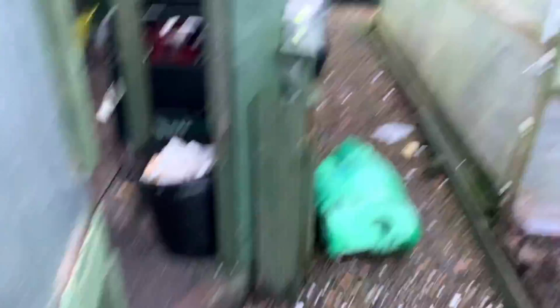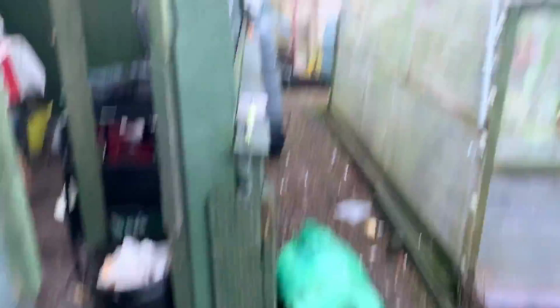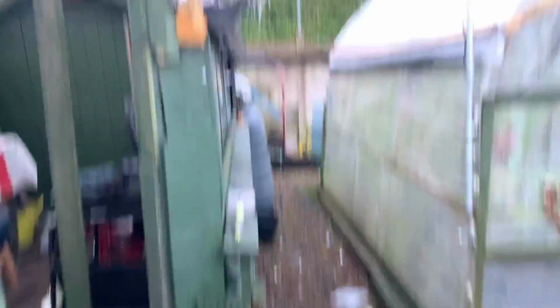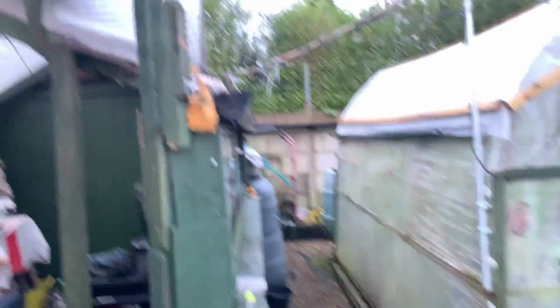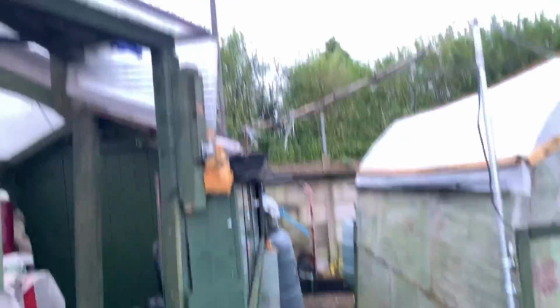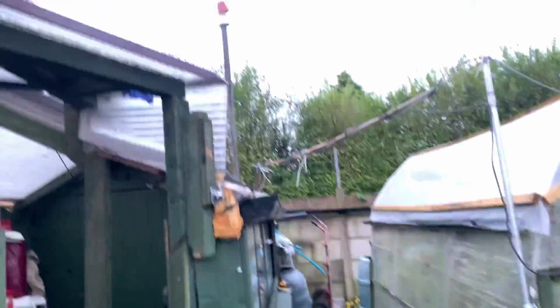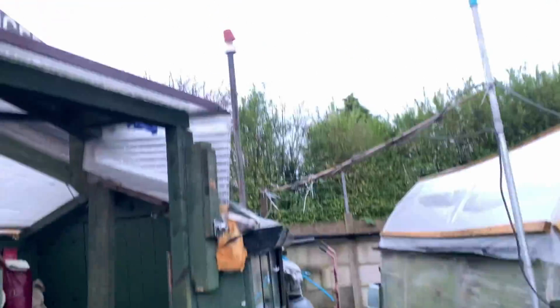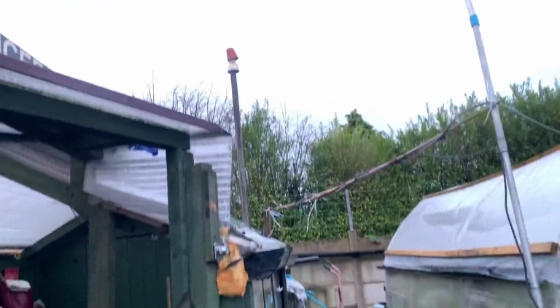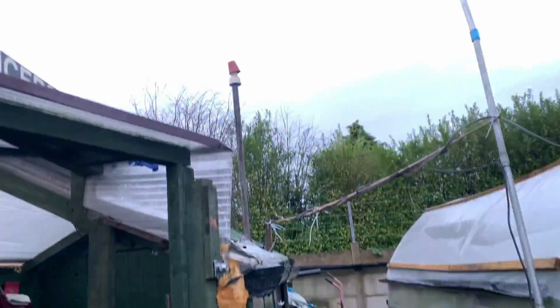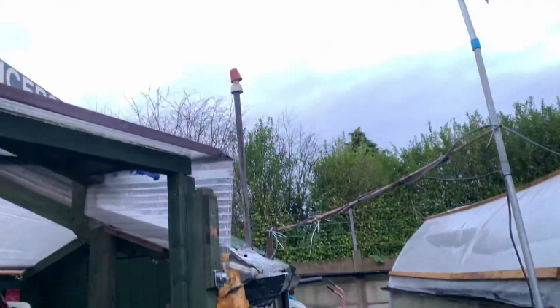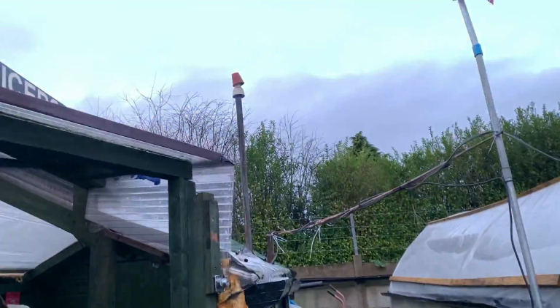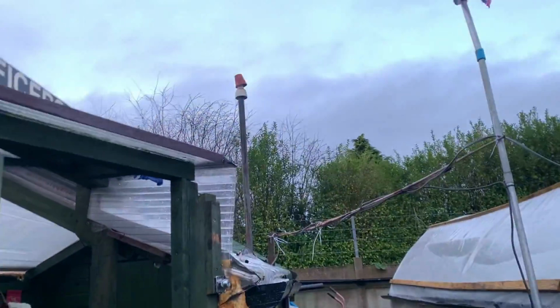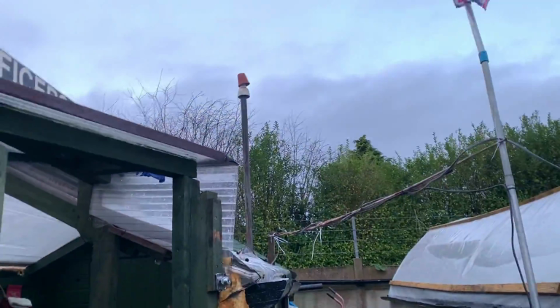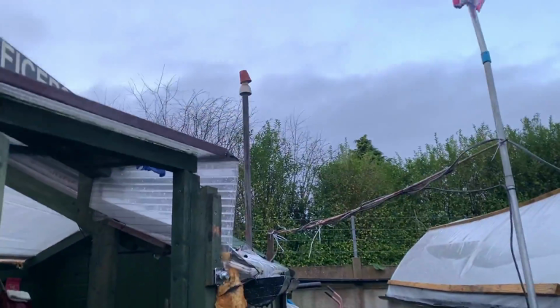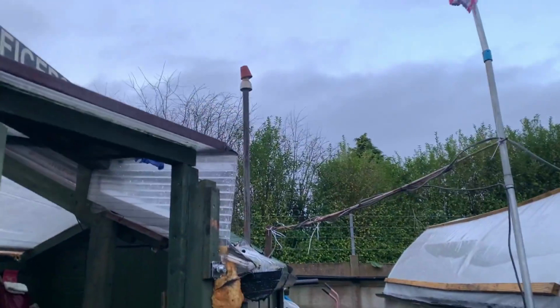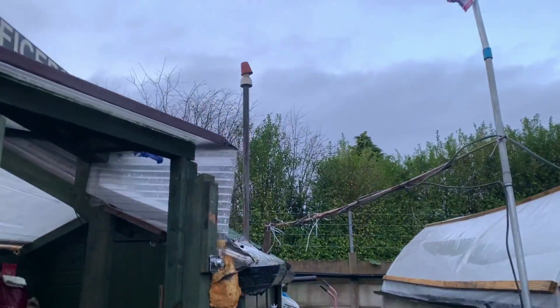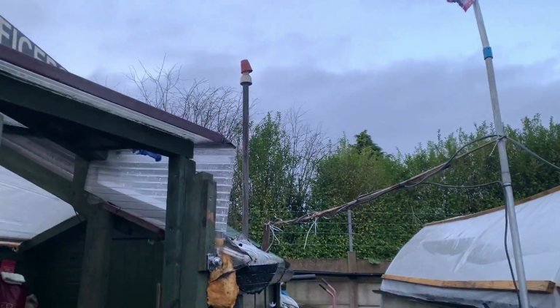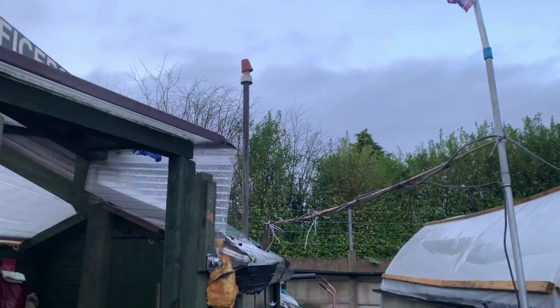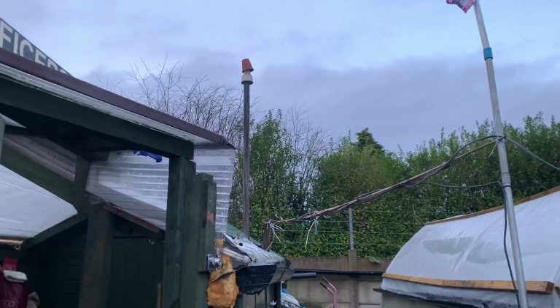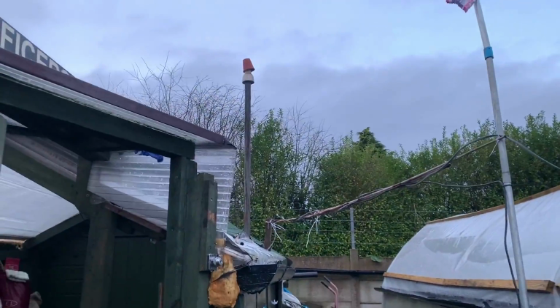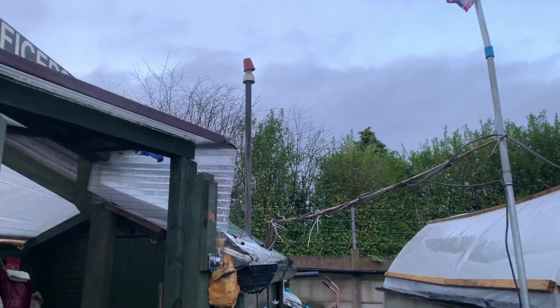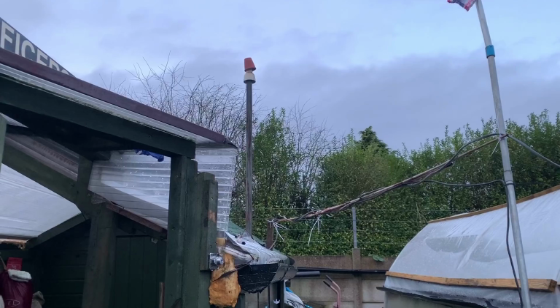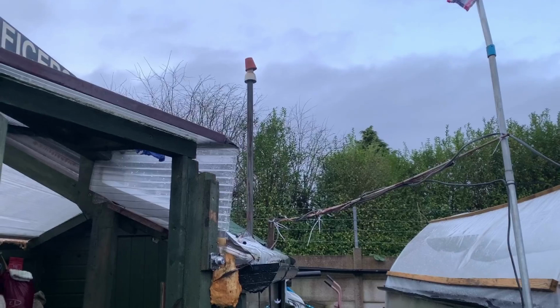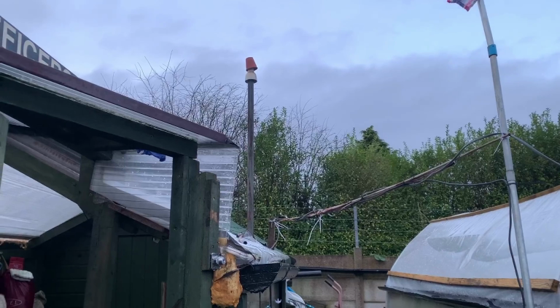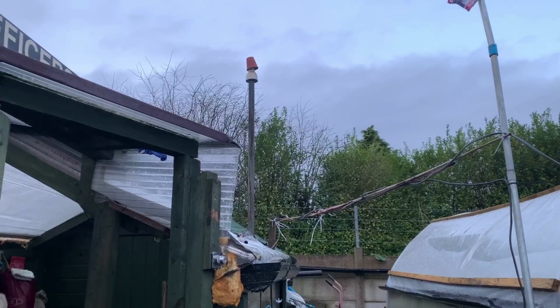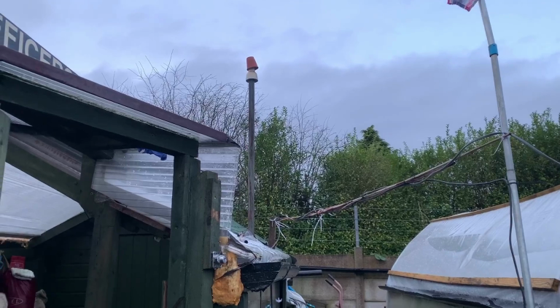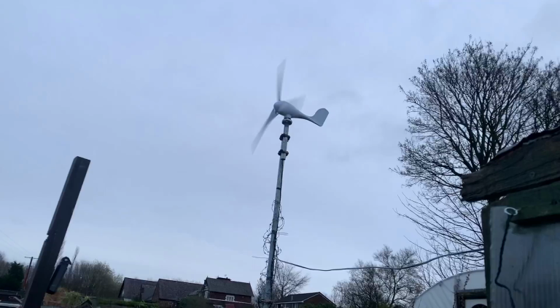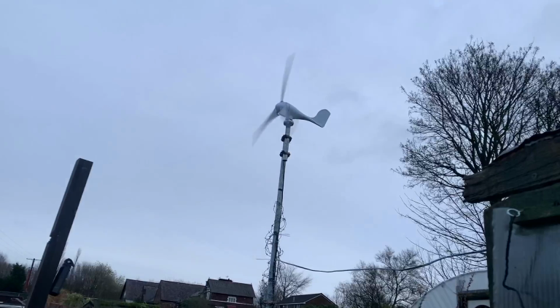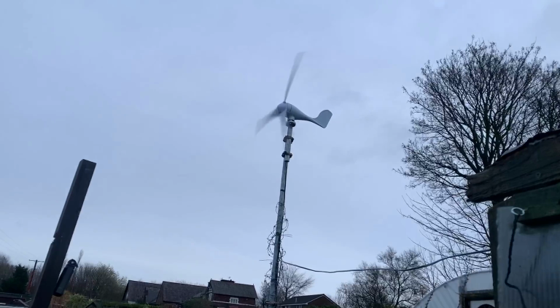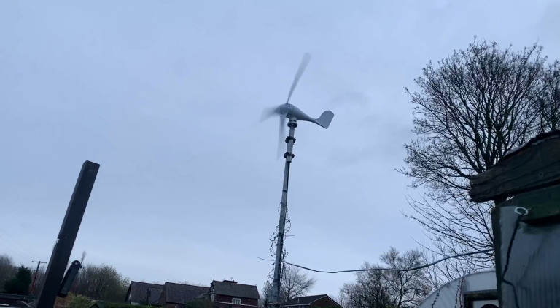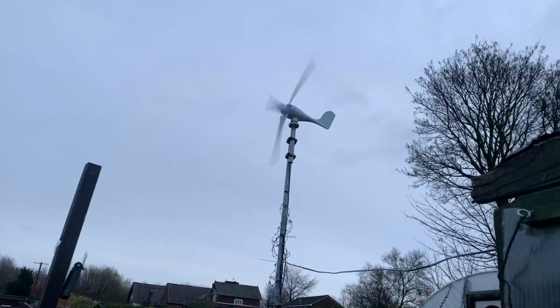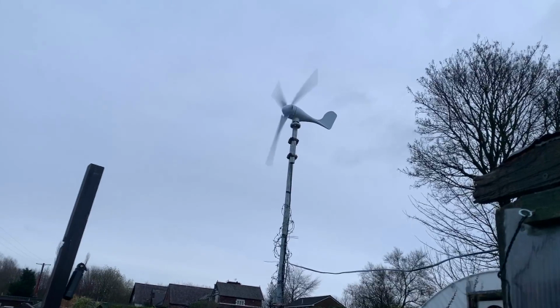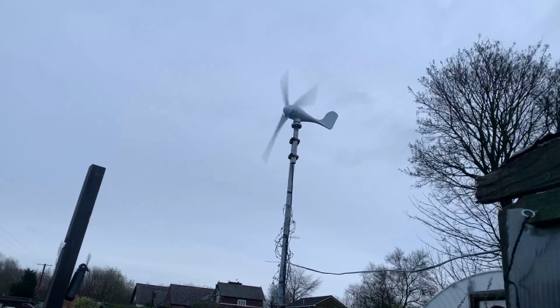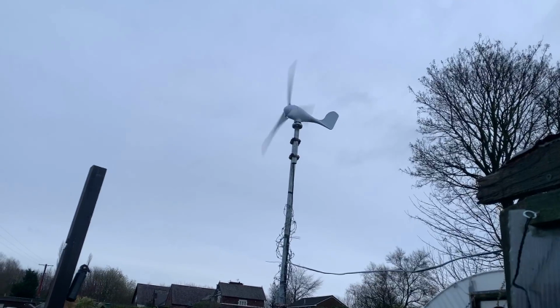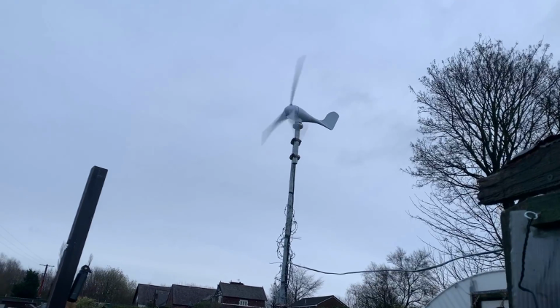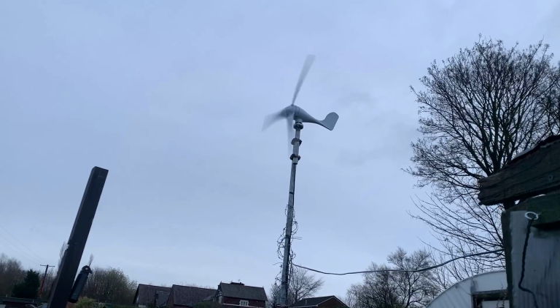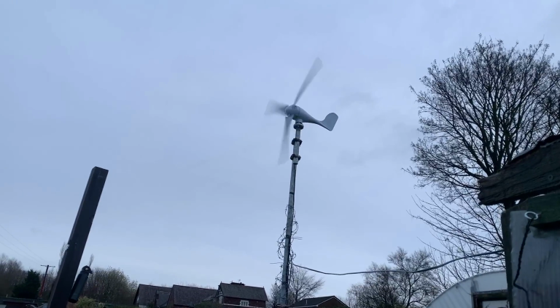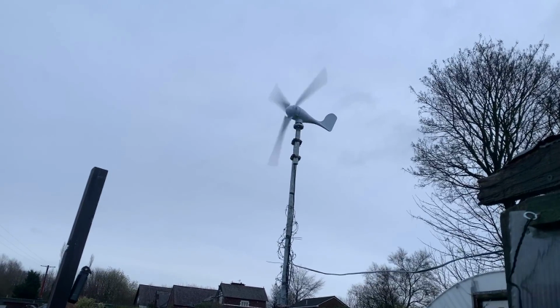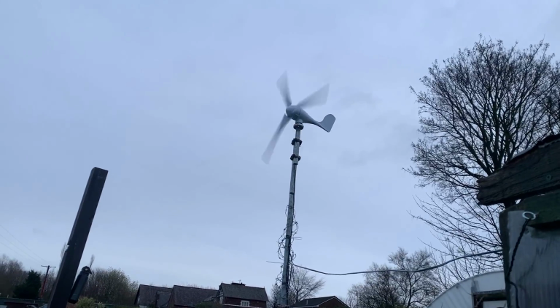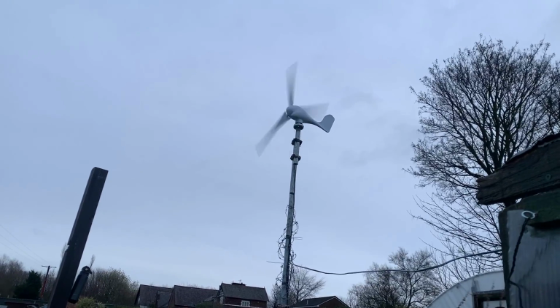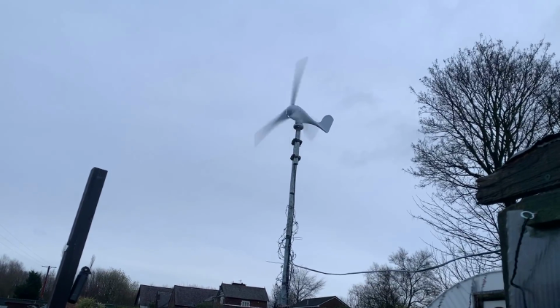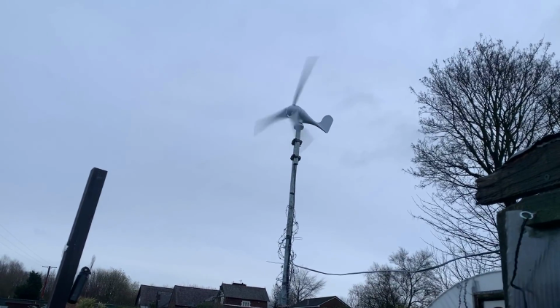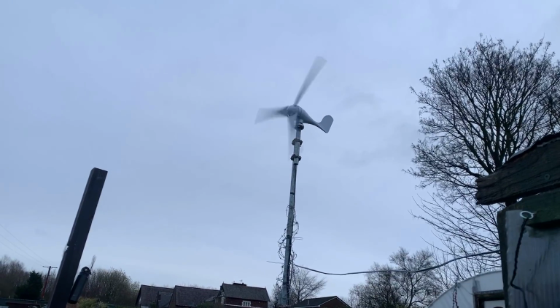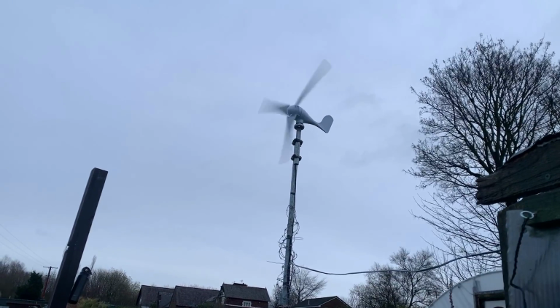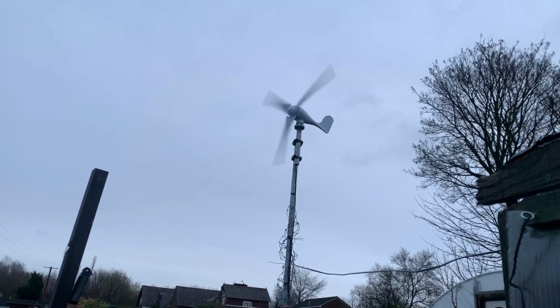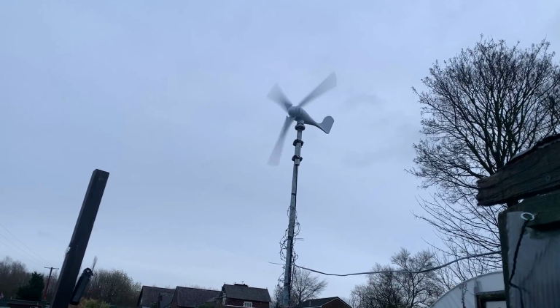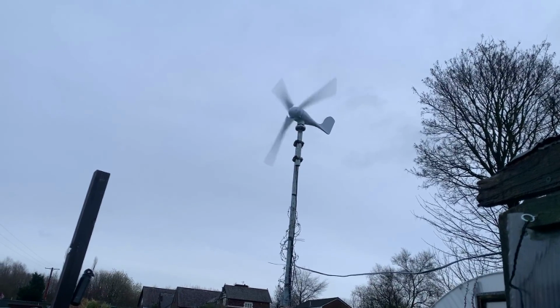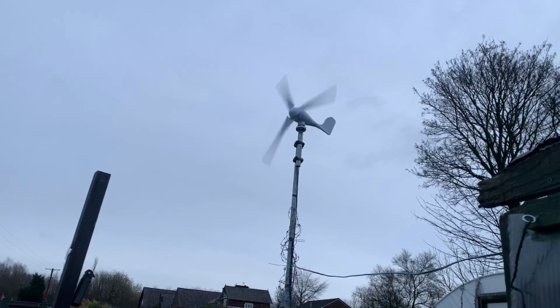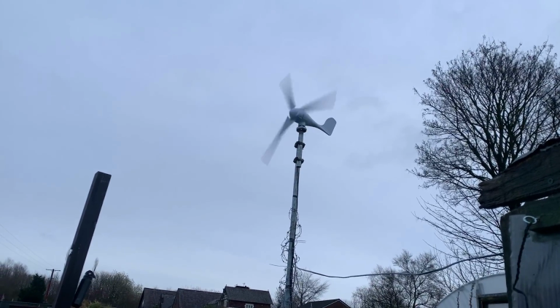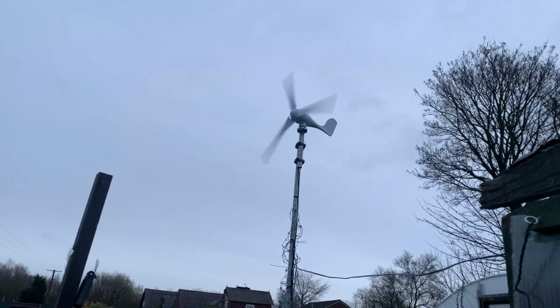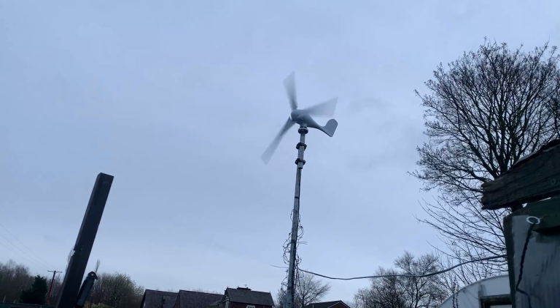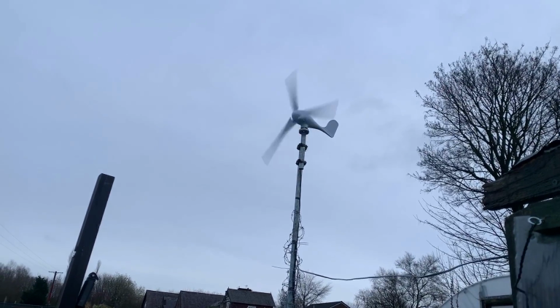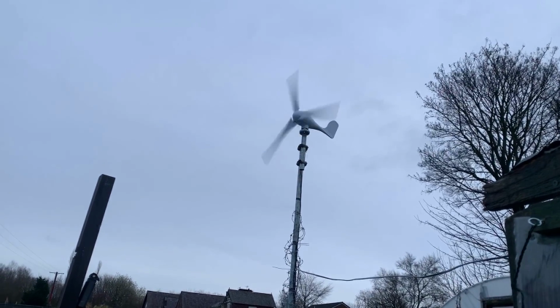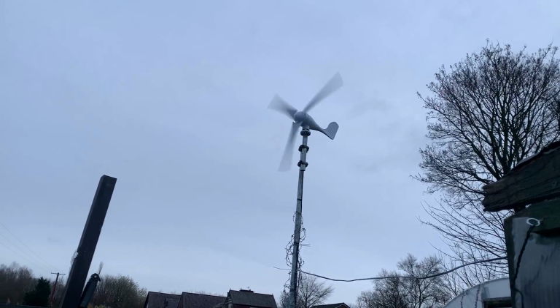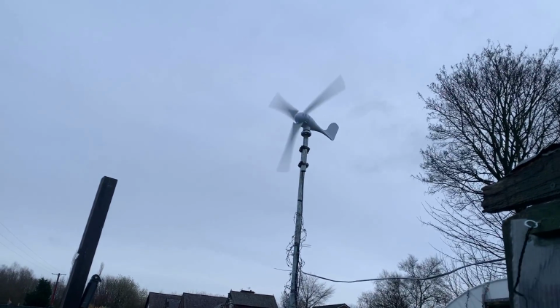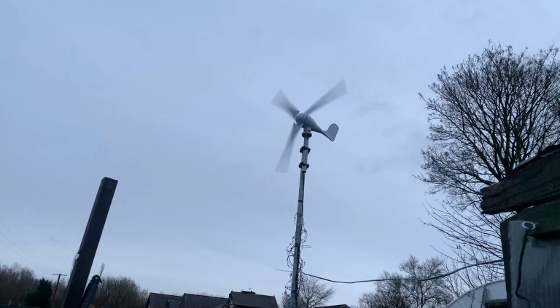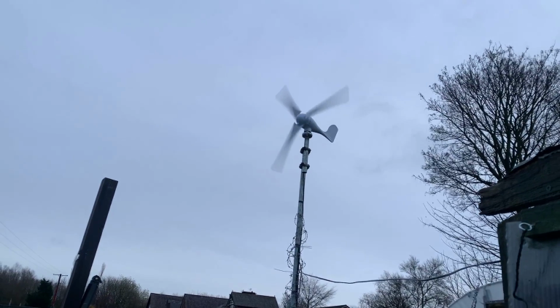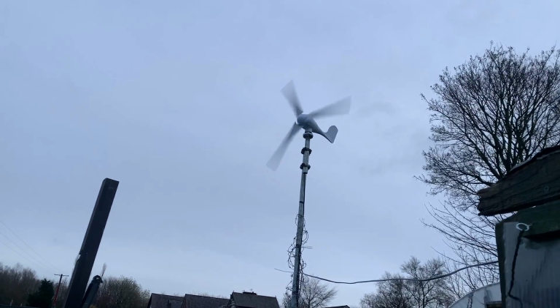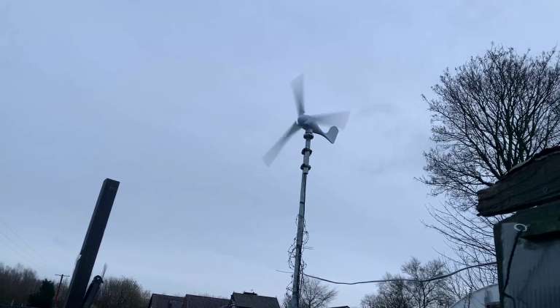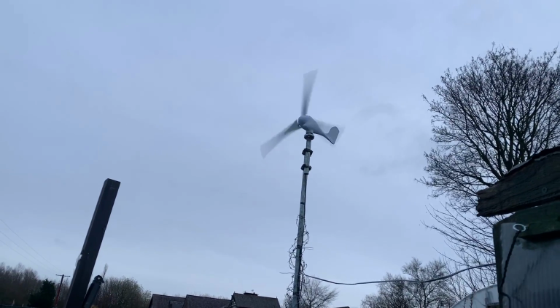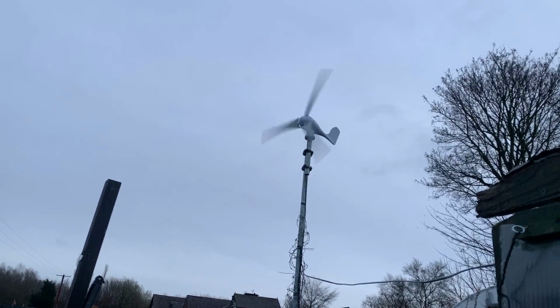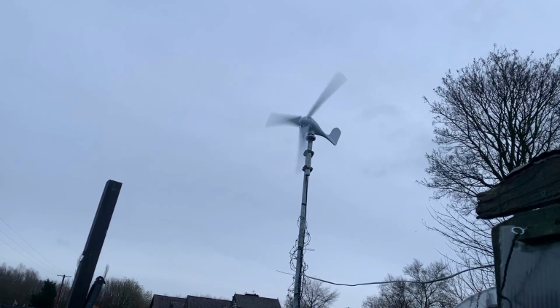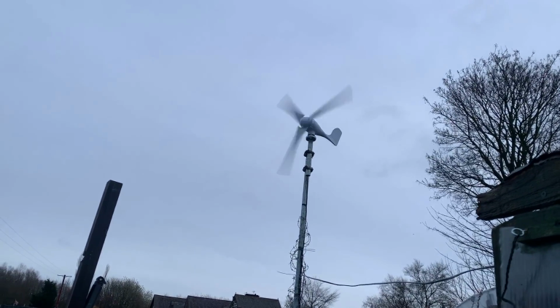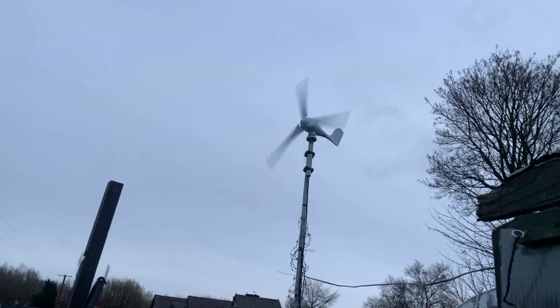Look at that chimney done. Look at them gusts that were coming.